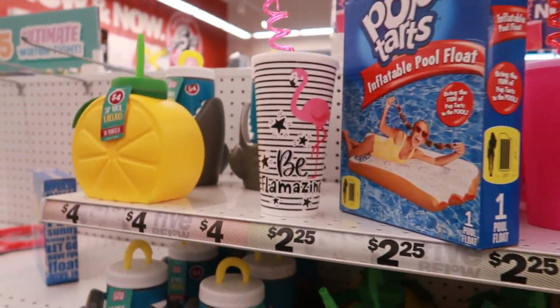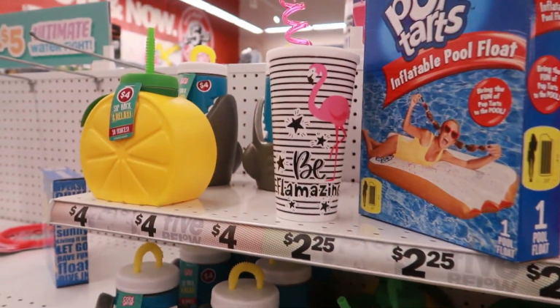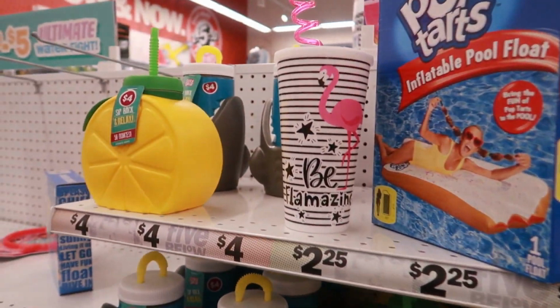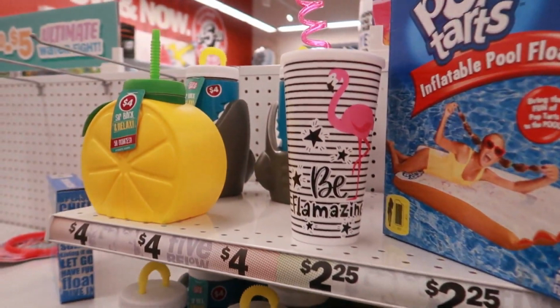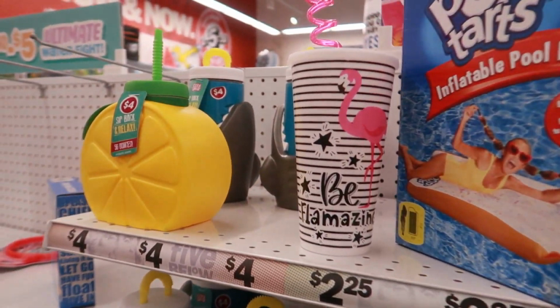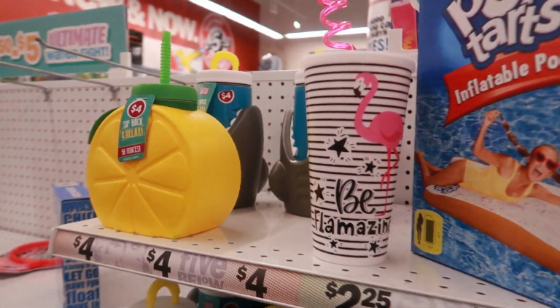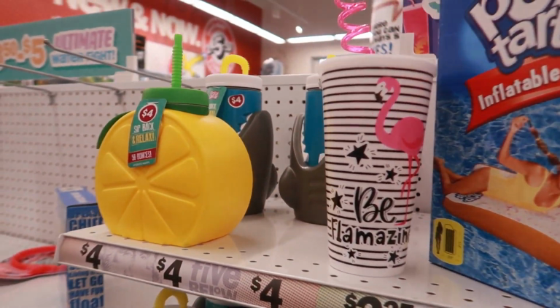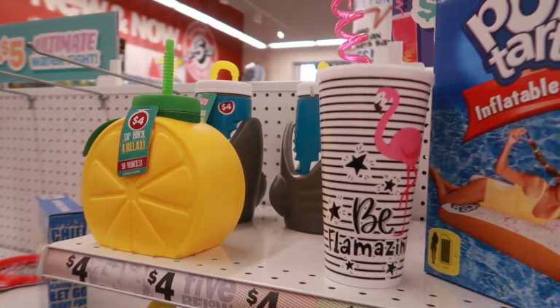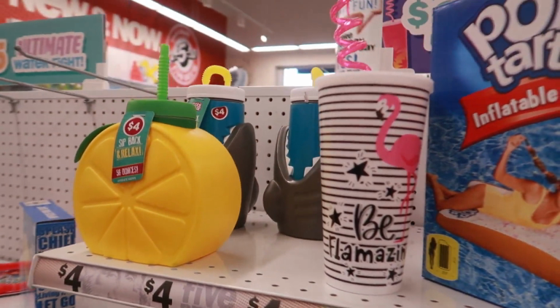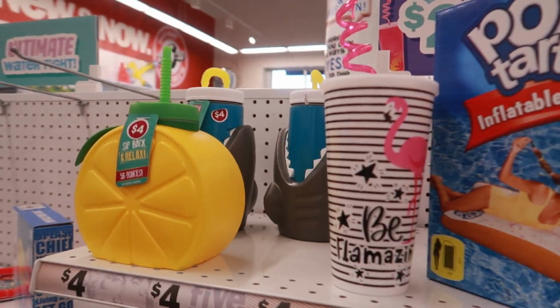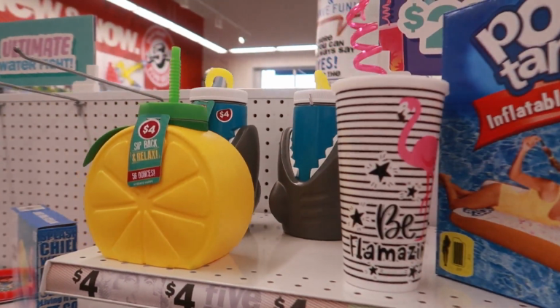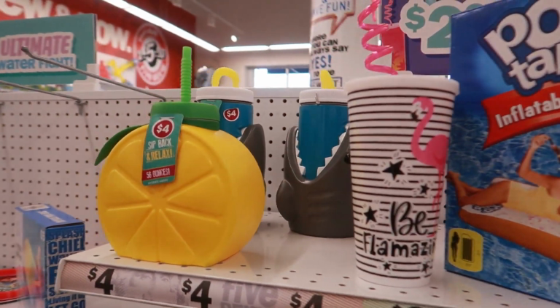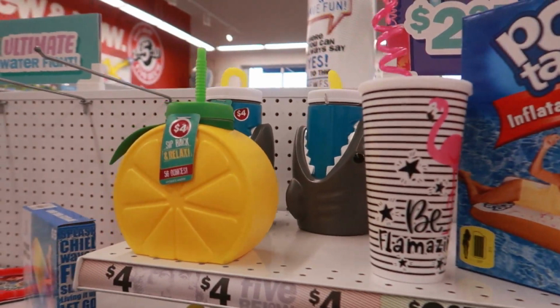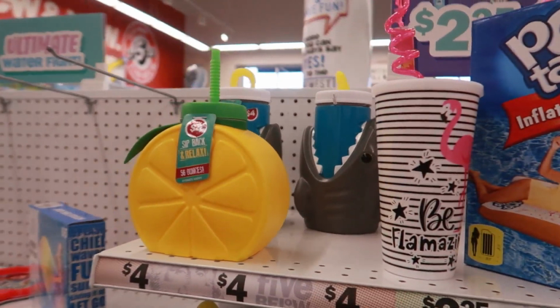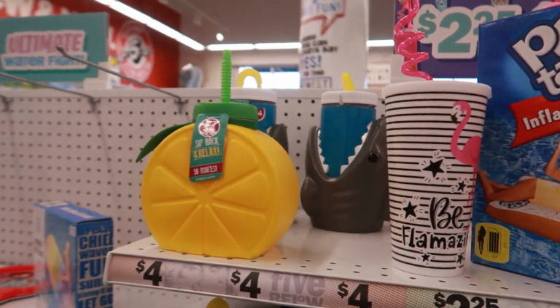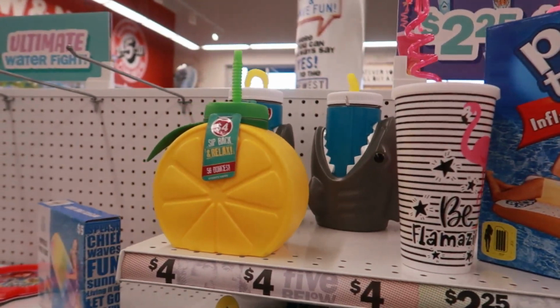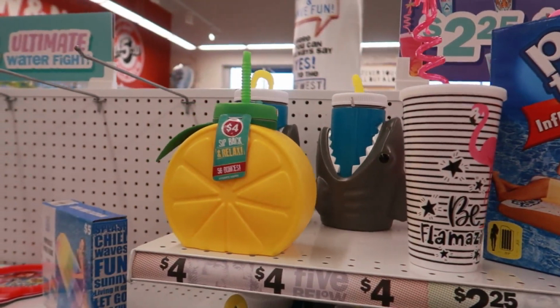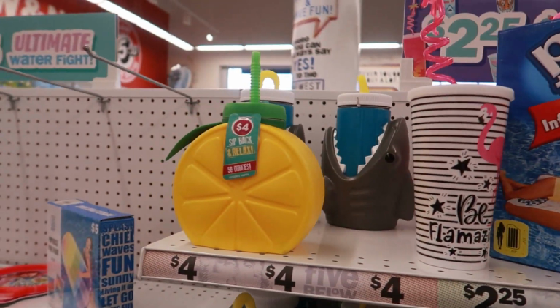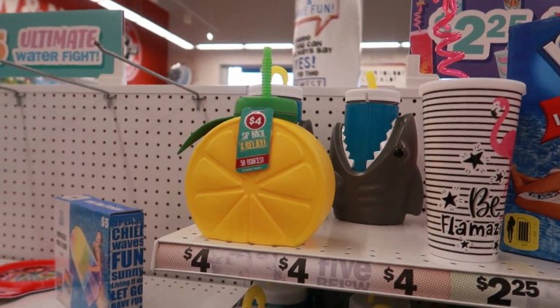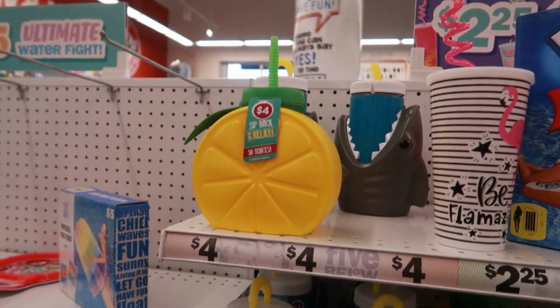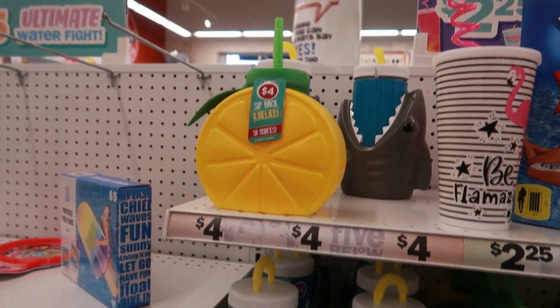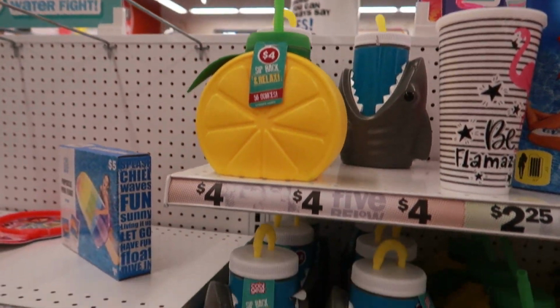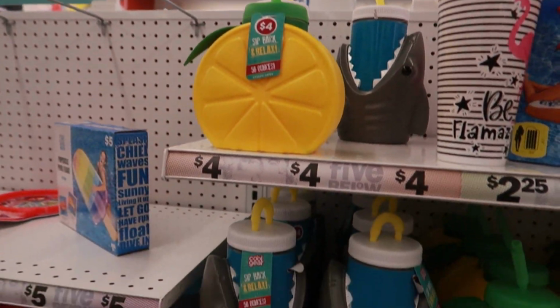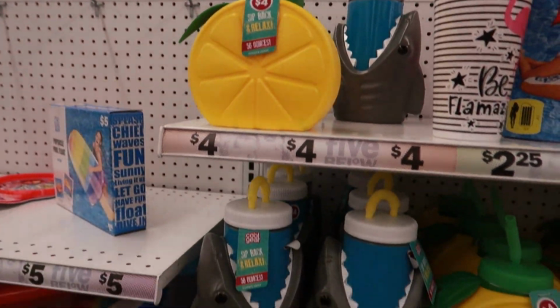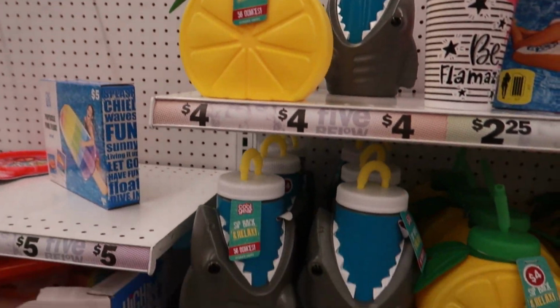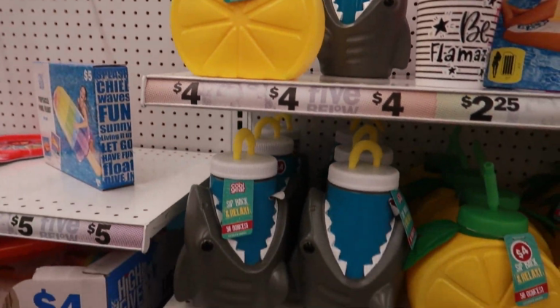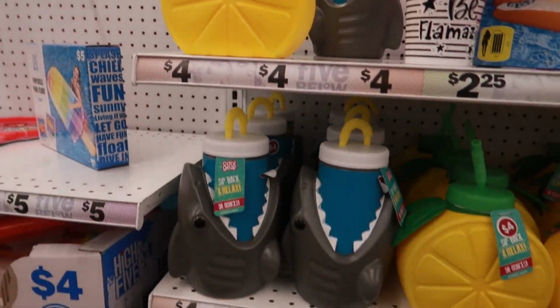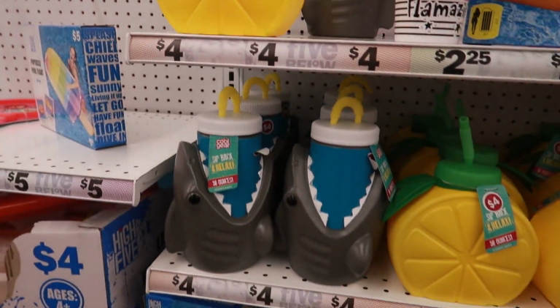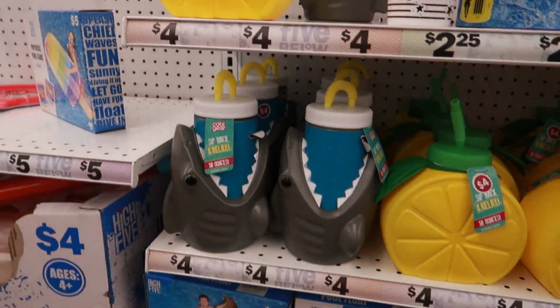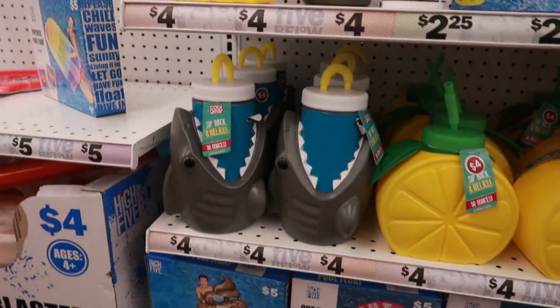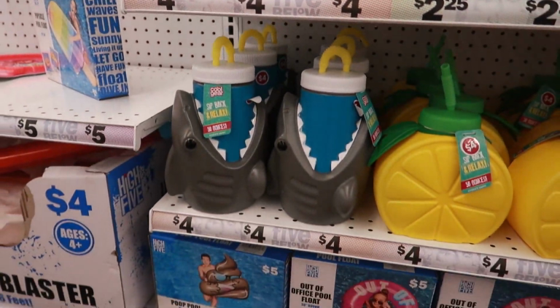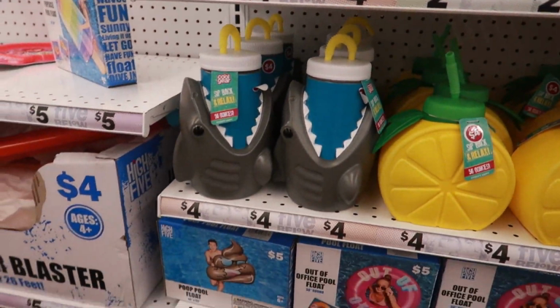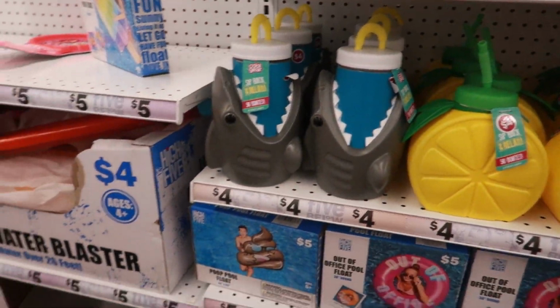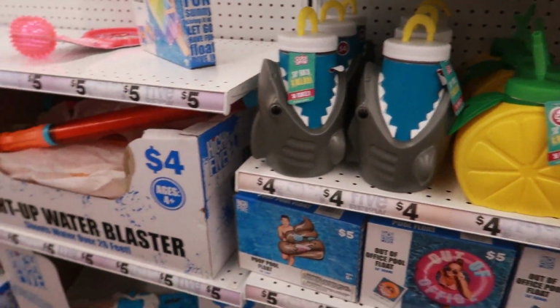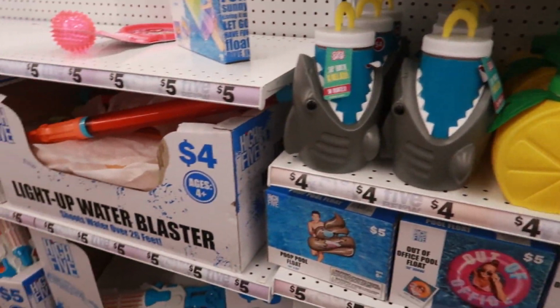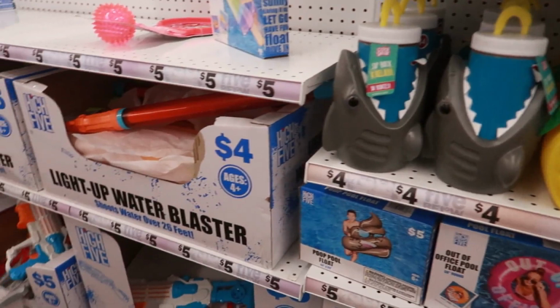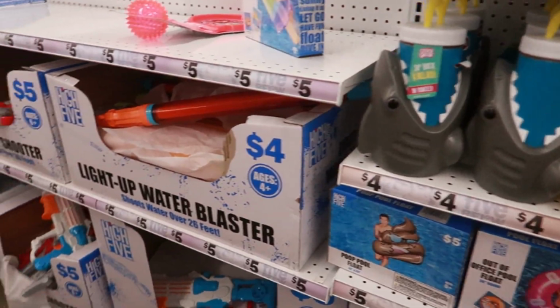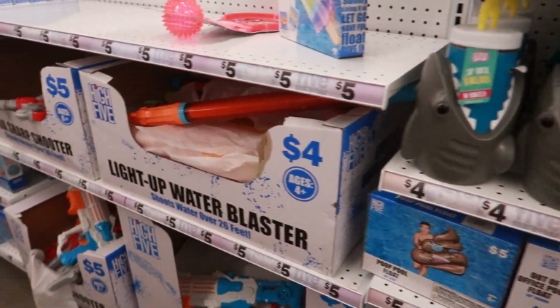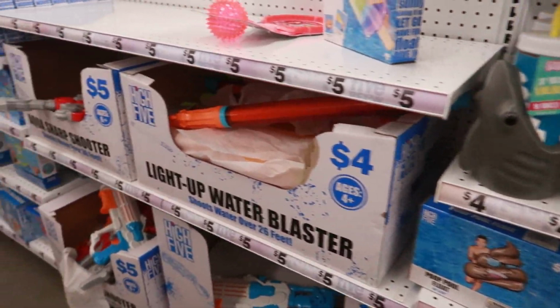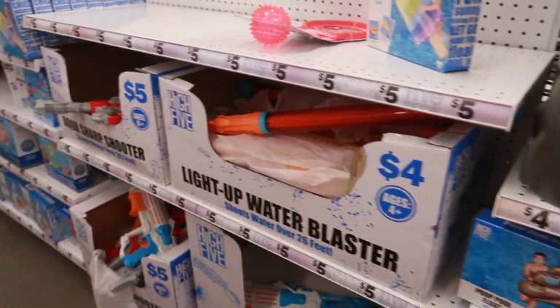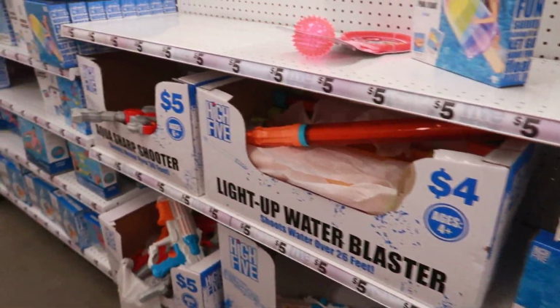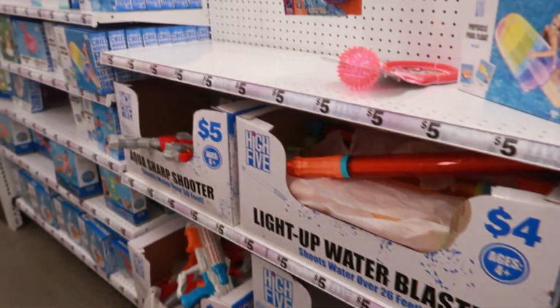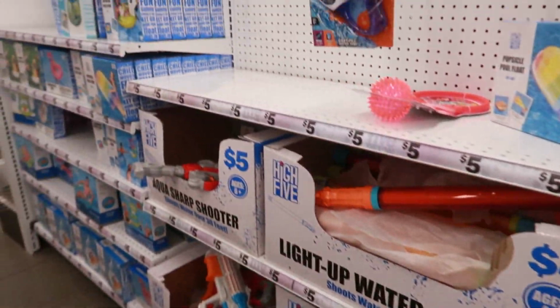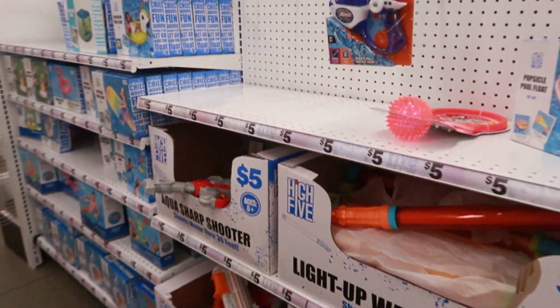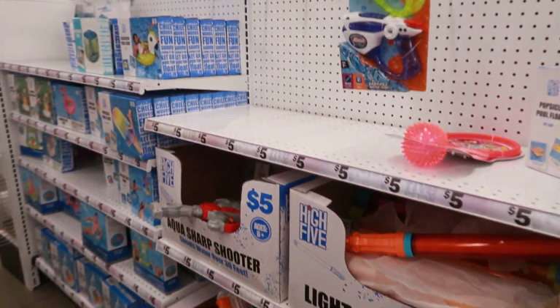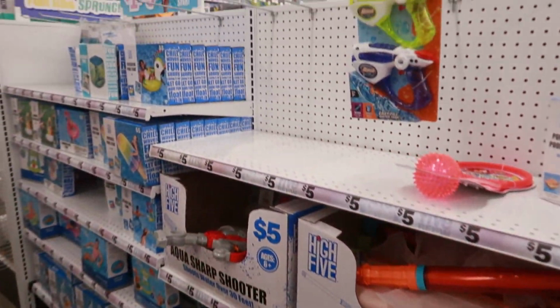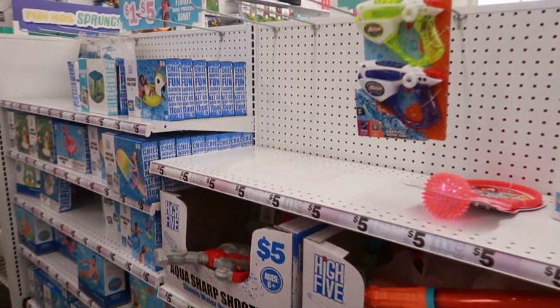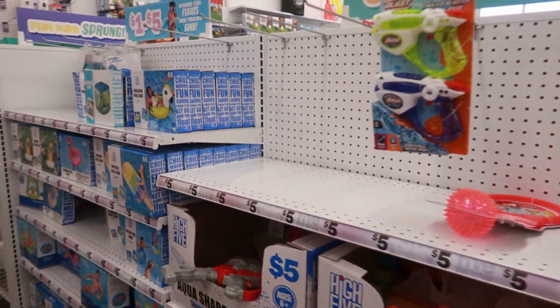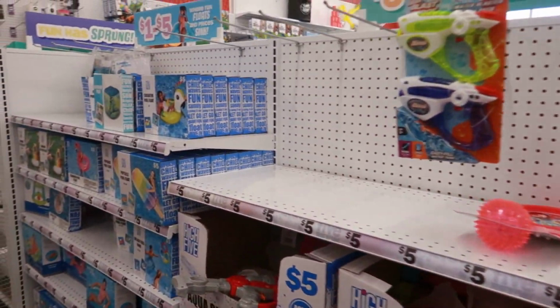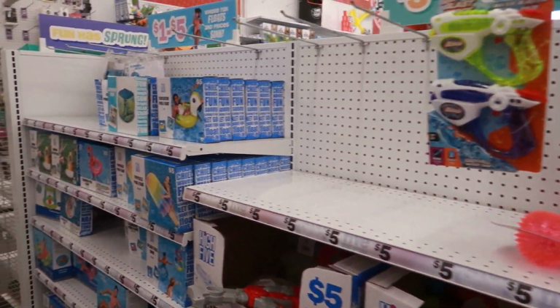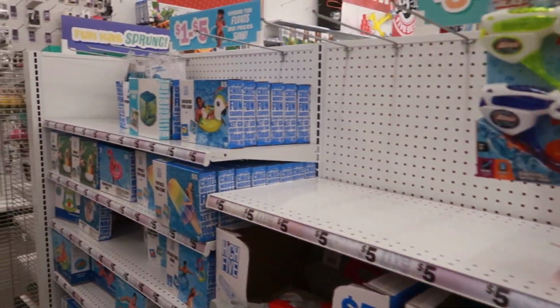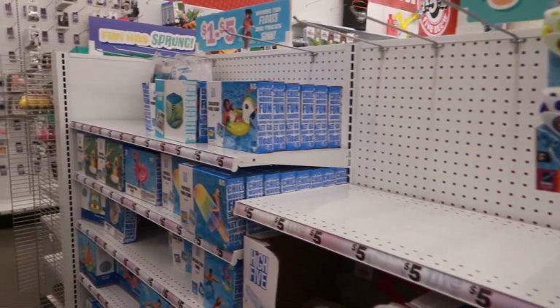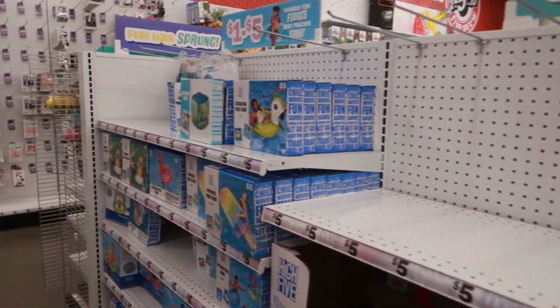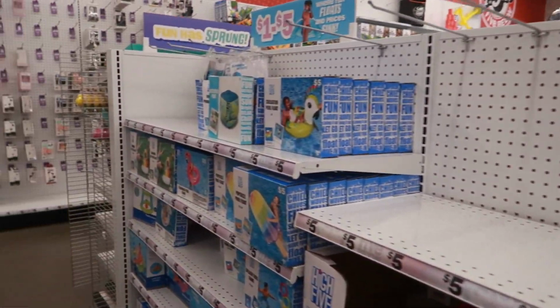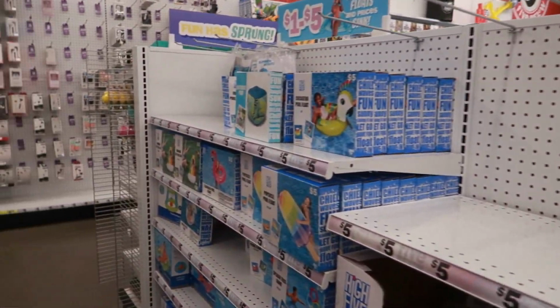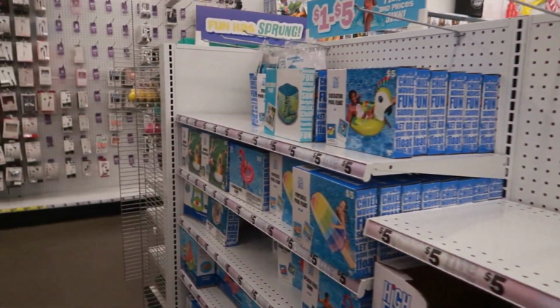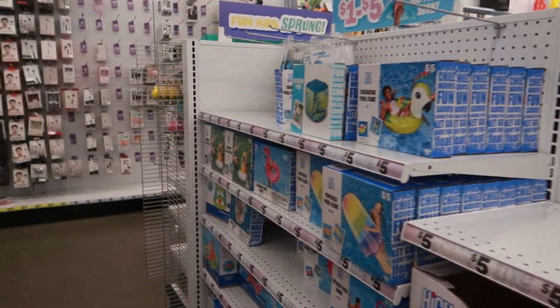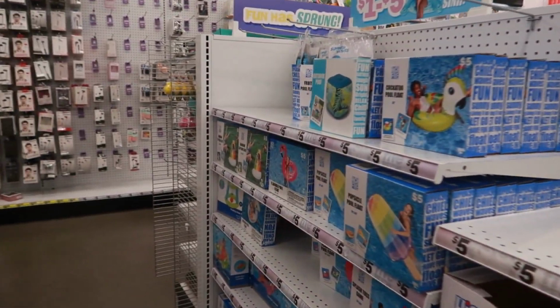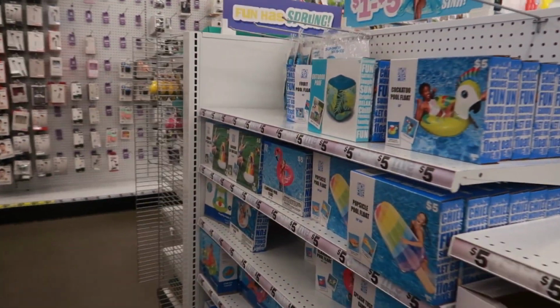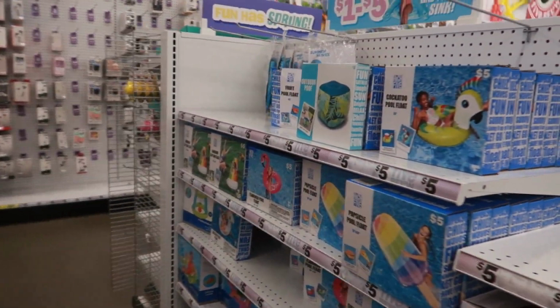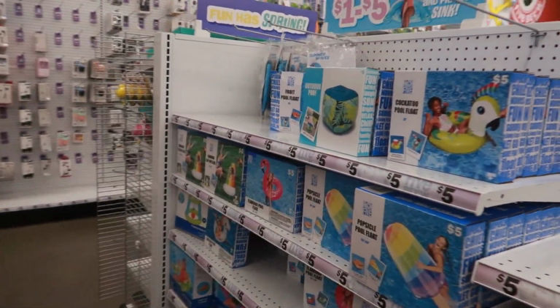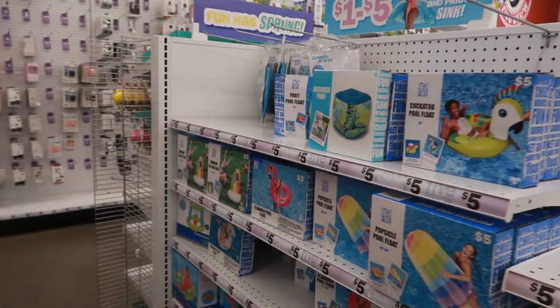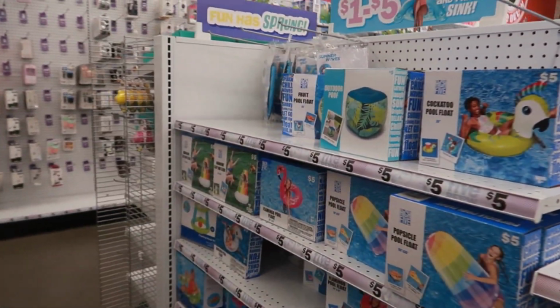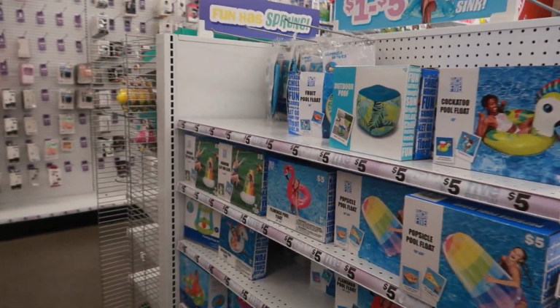And then they have the Be Amazing. Lots of water guns and pool toys.